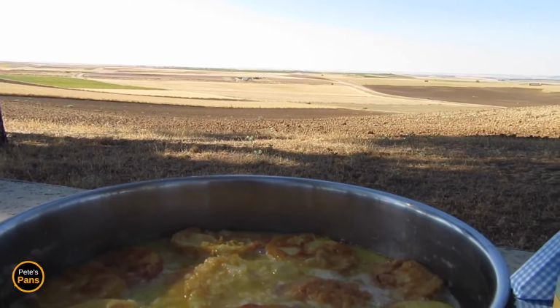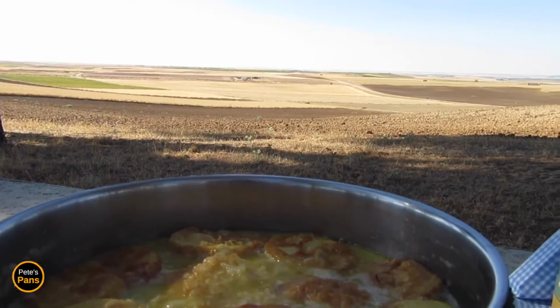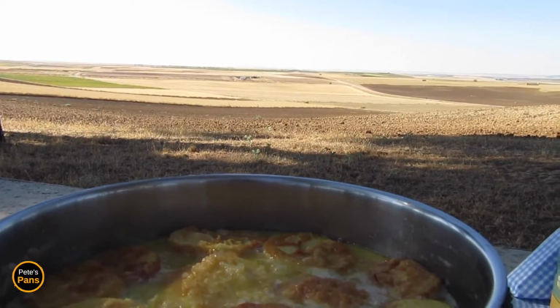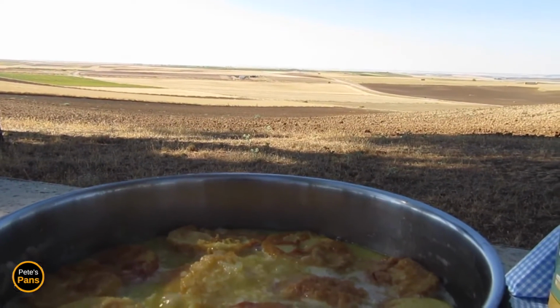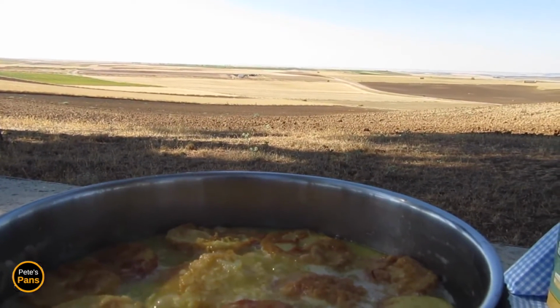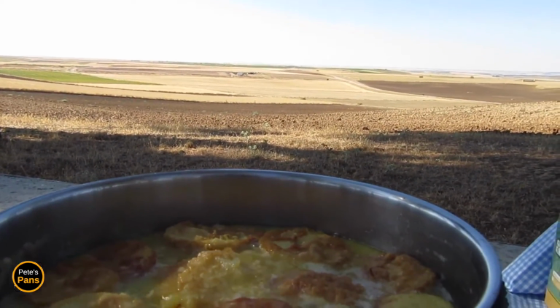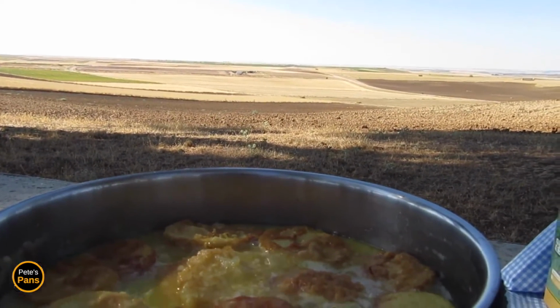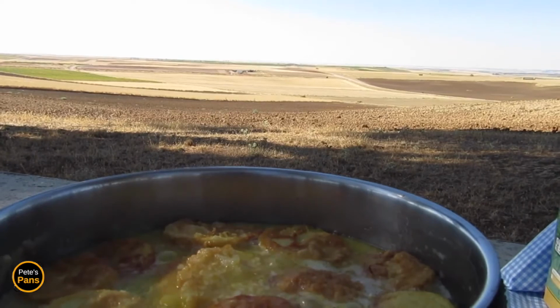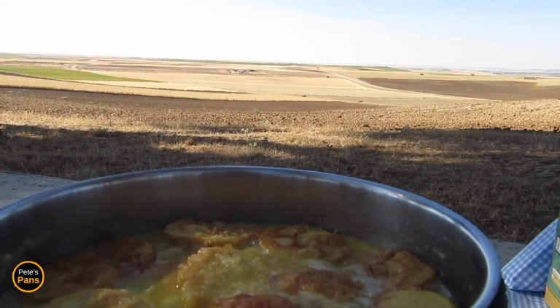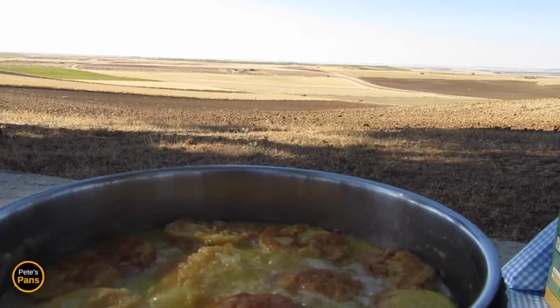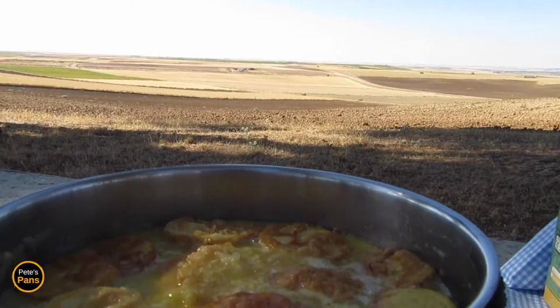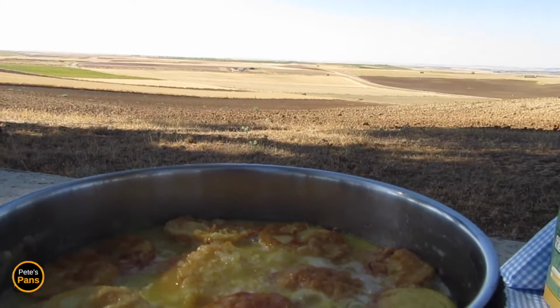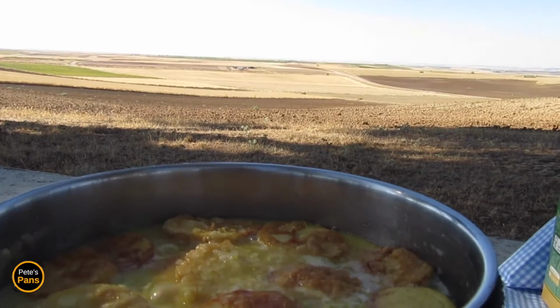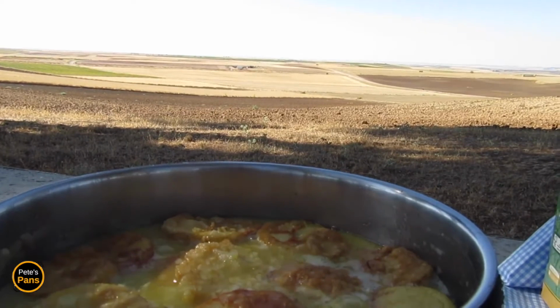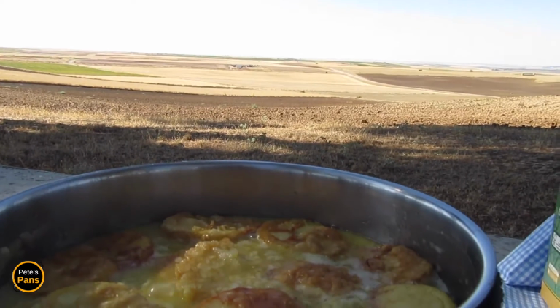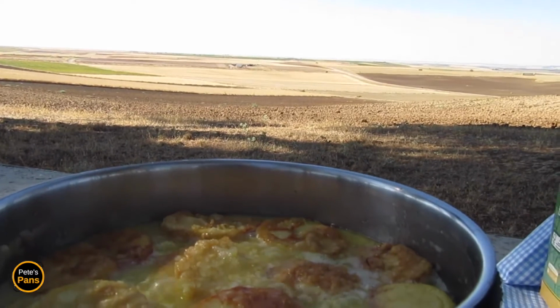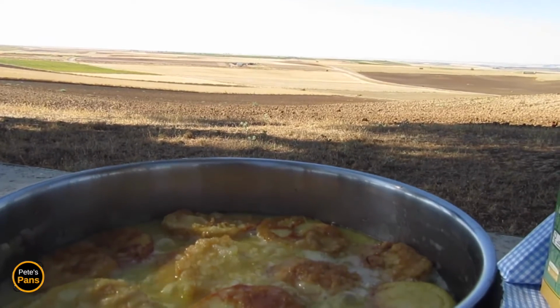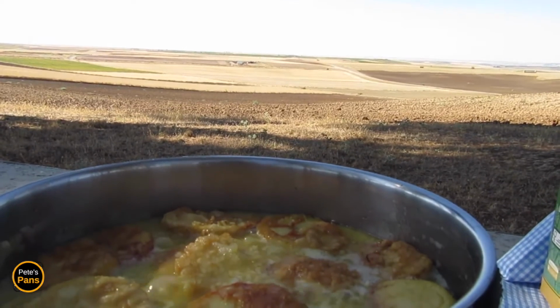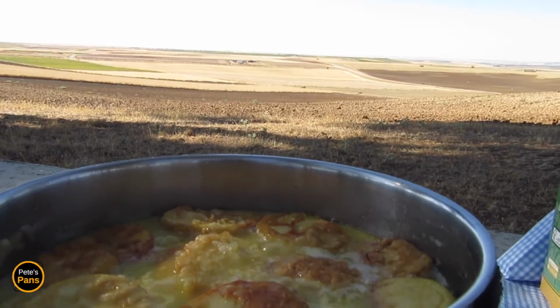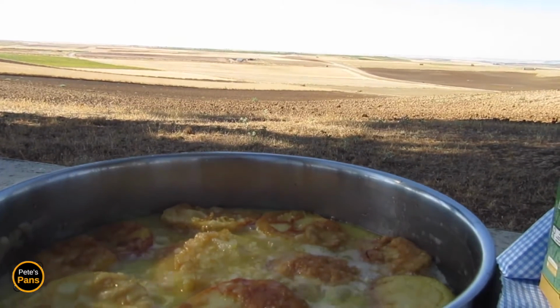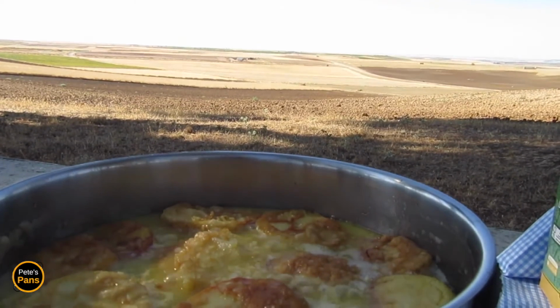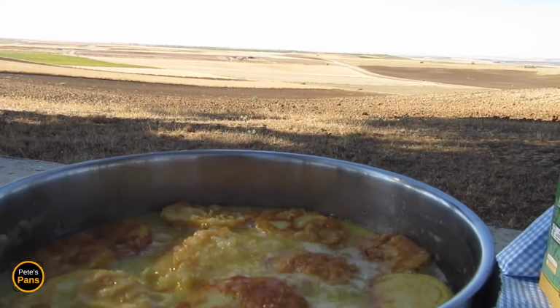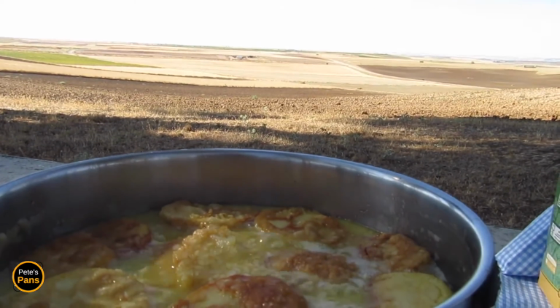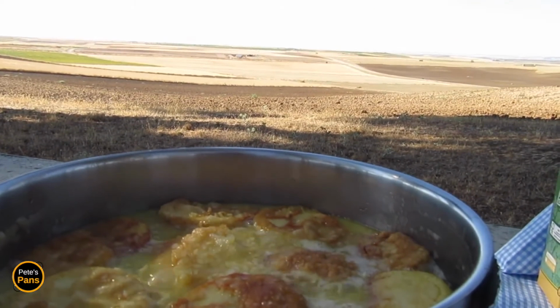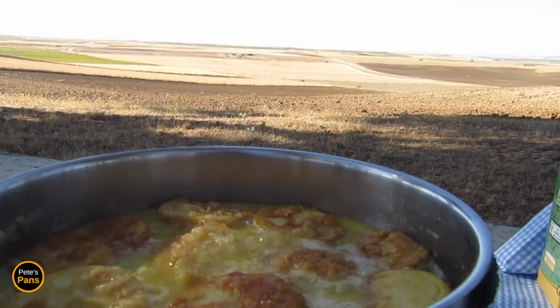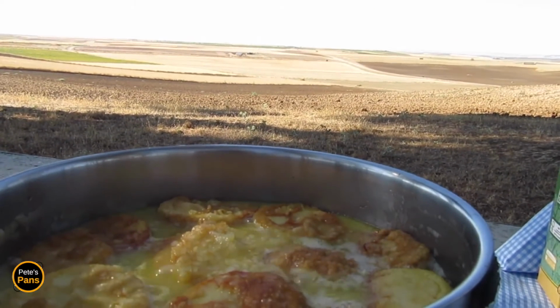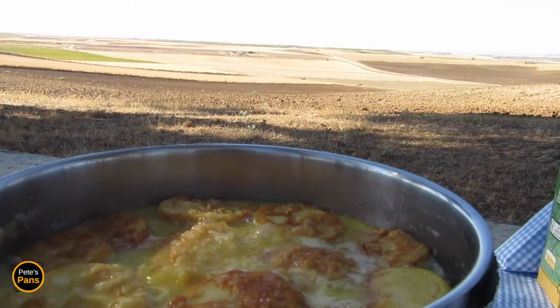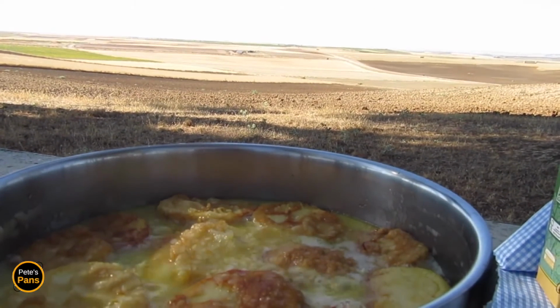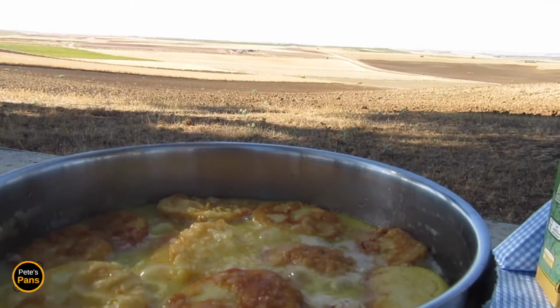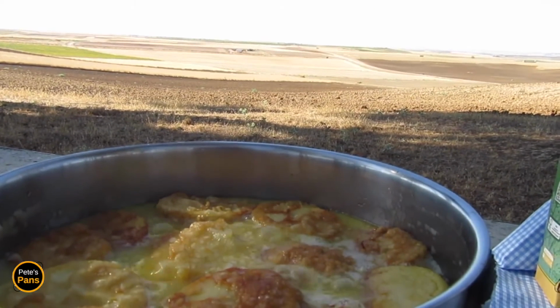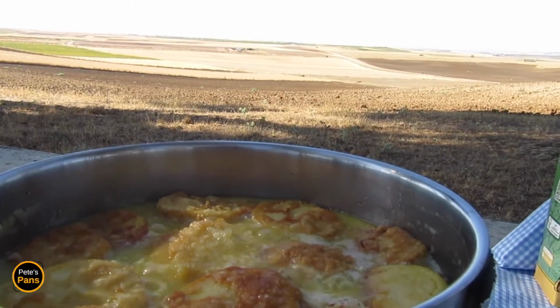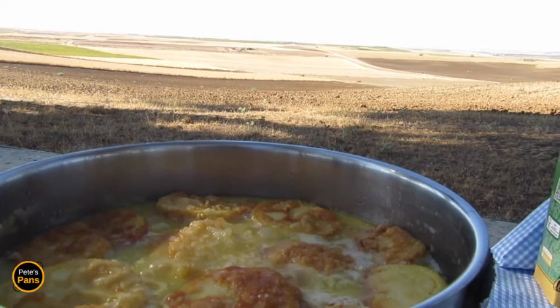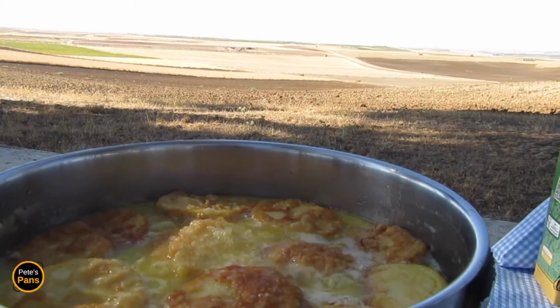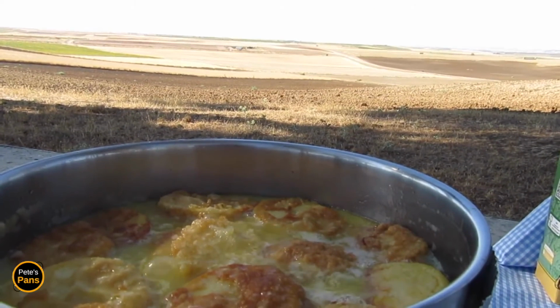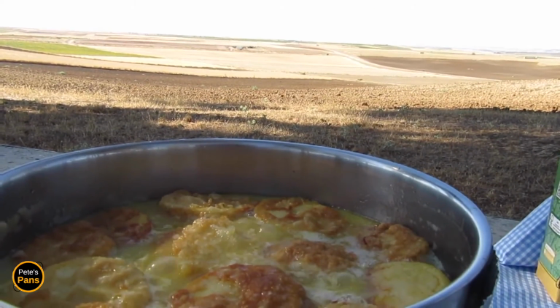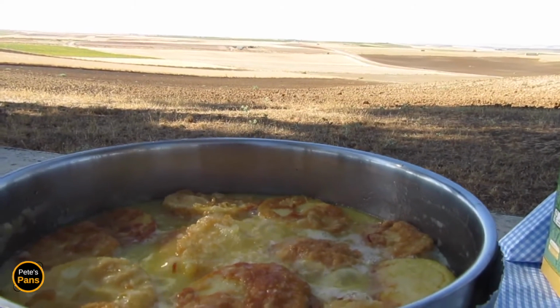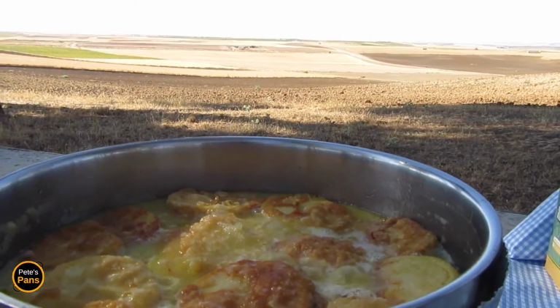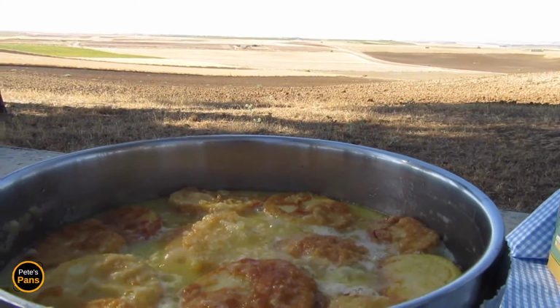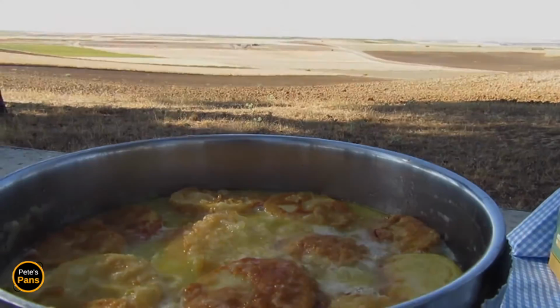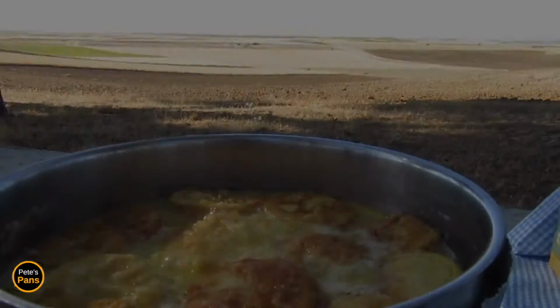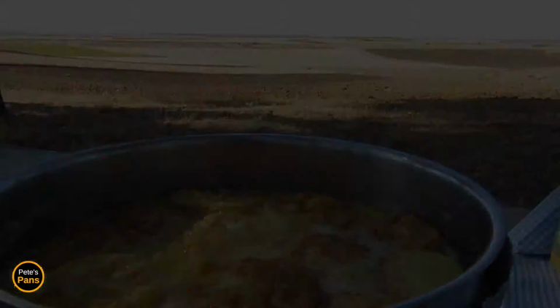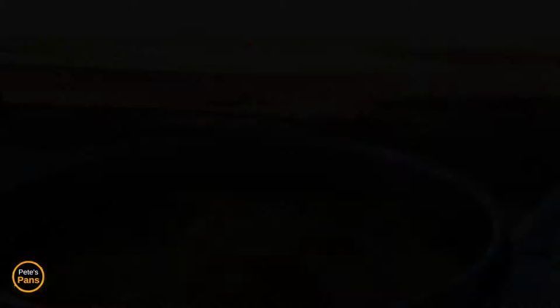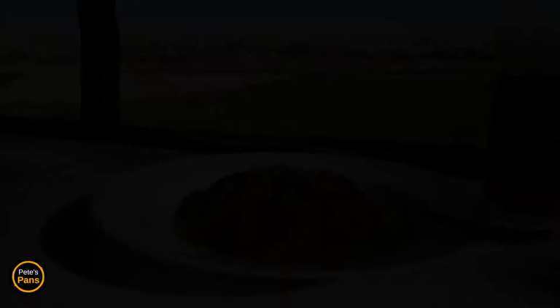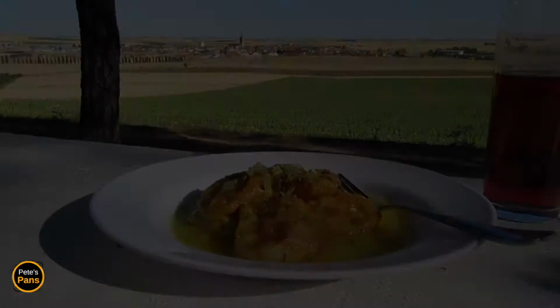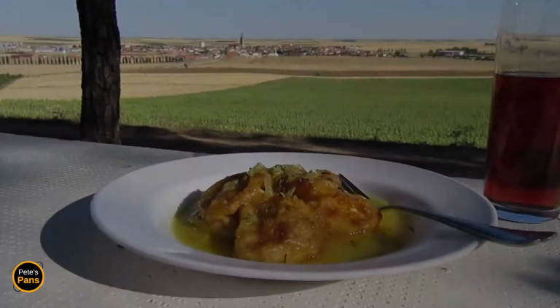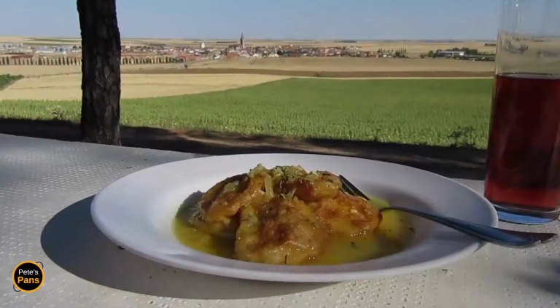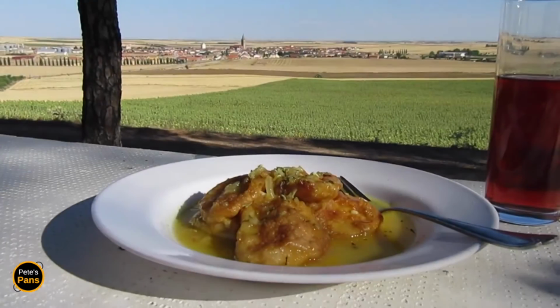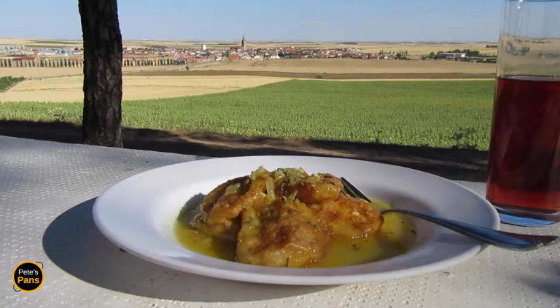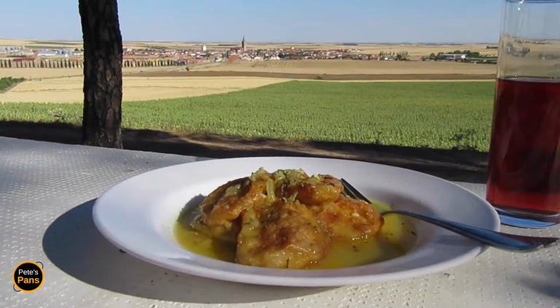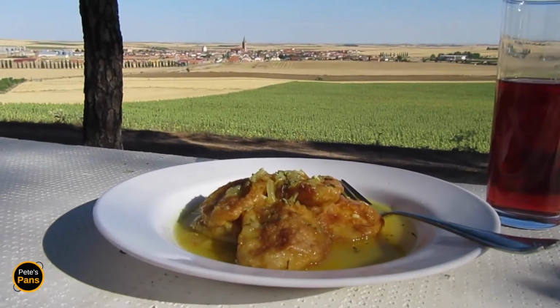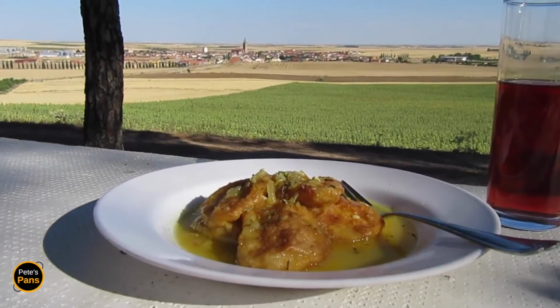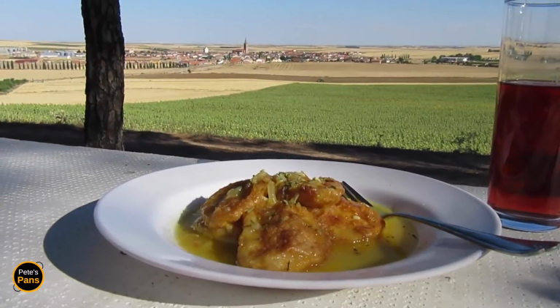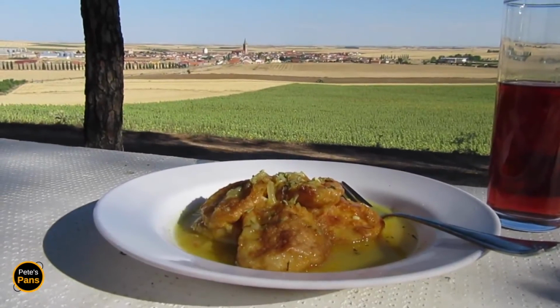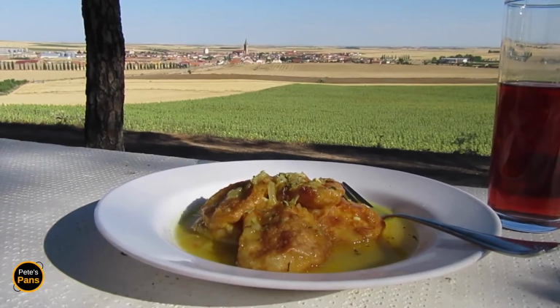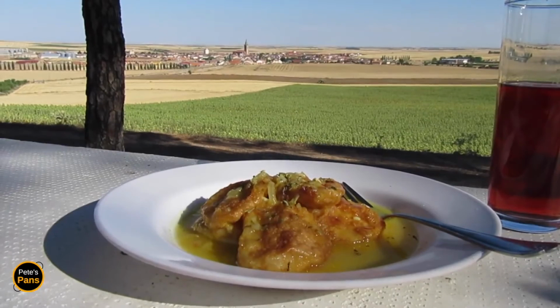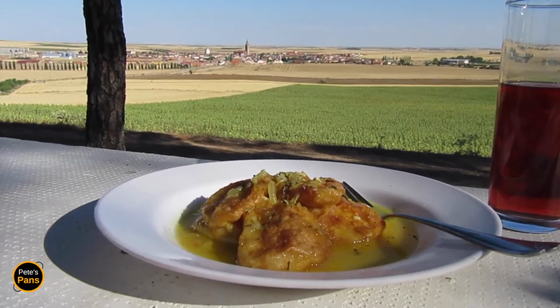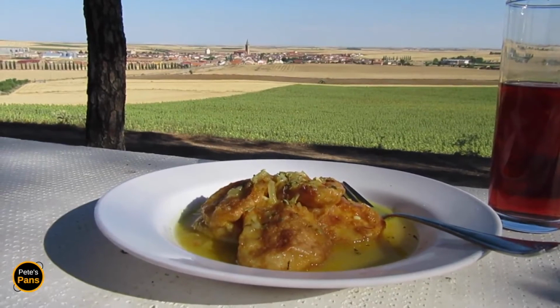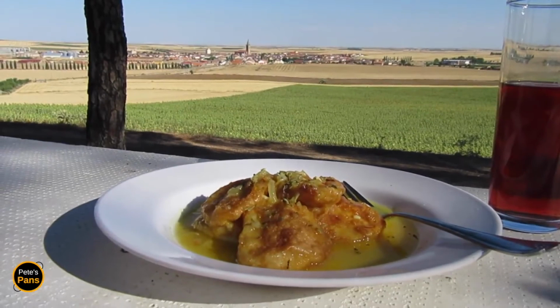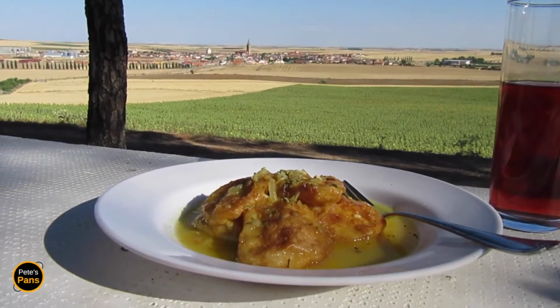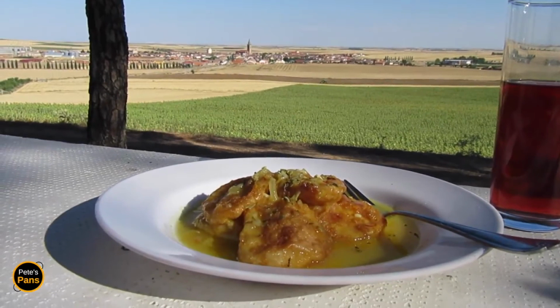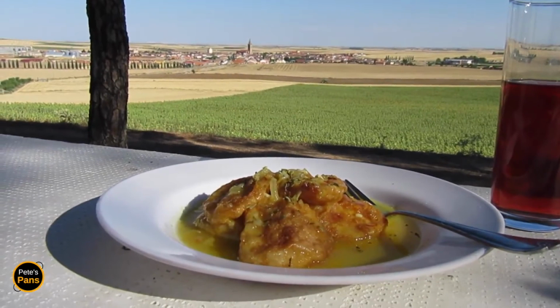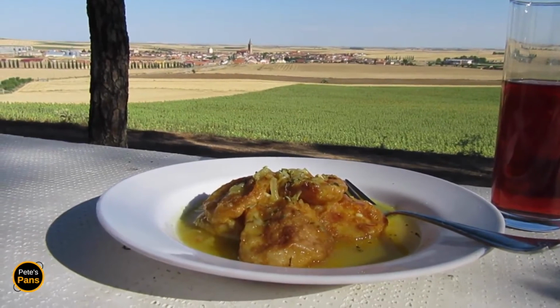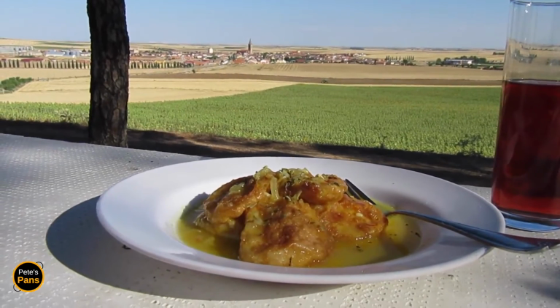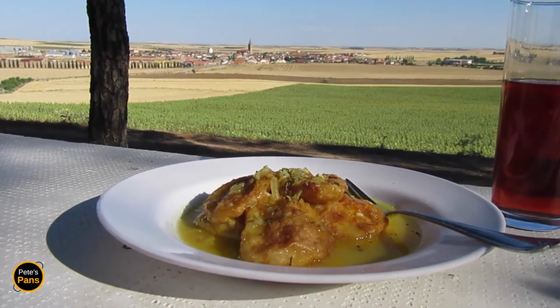At this point a little chopped parsley goes in too. Simmer for 20 to 30 minutes and serve with a little more parsley sprinkled over.